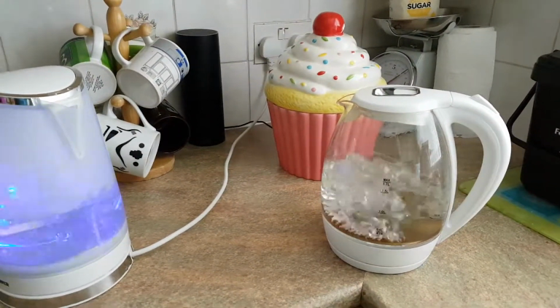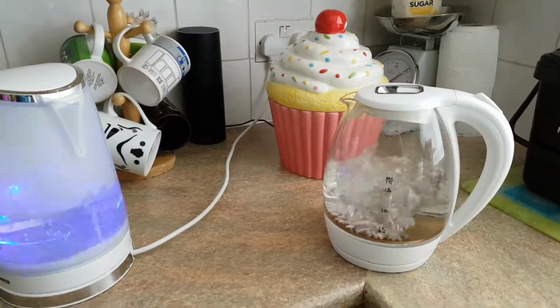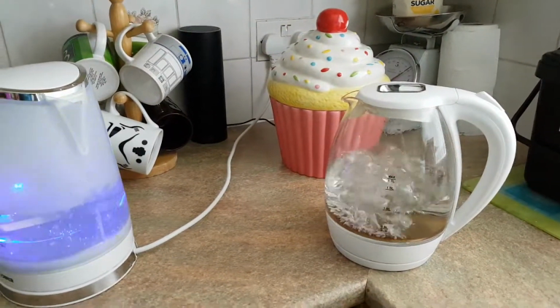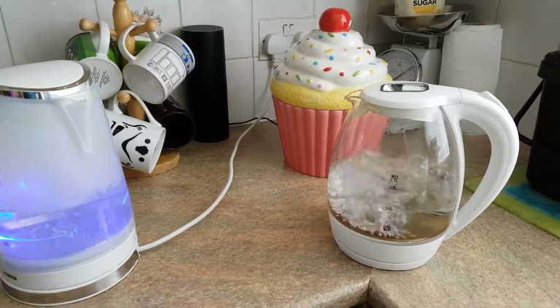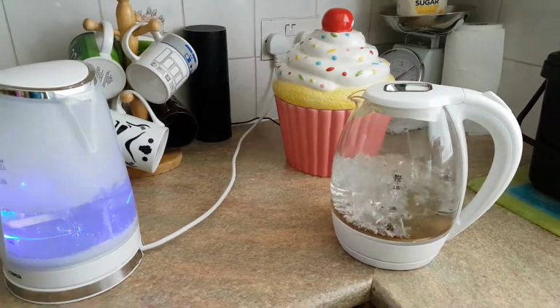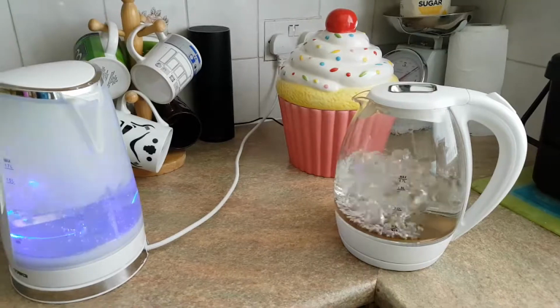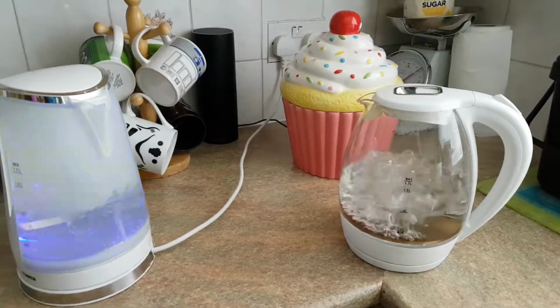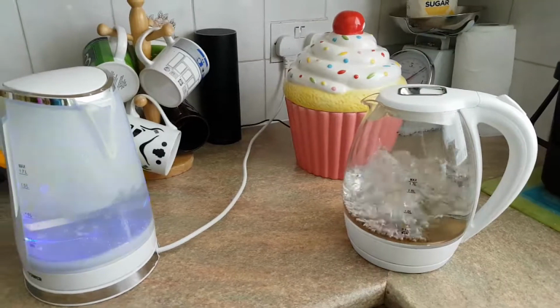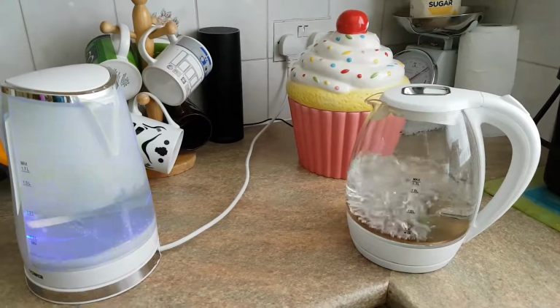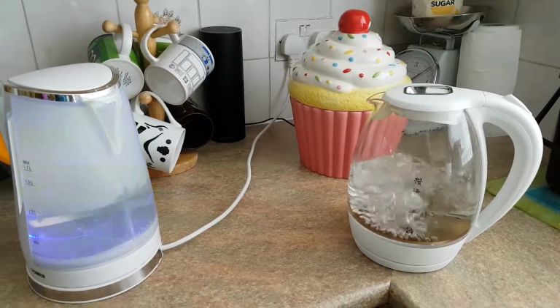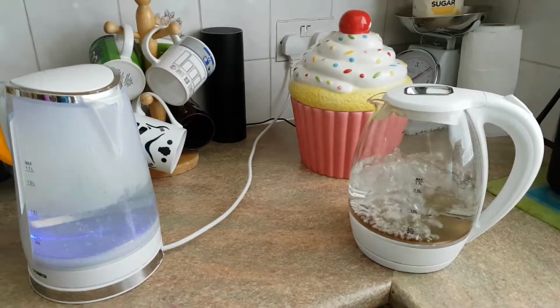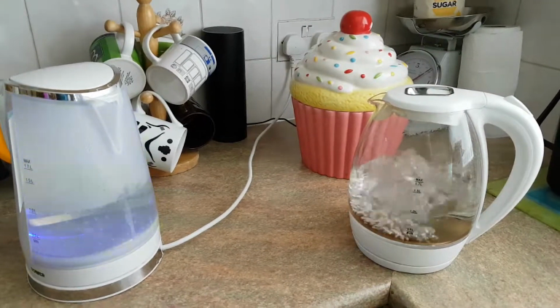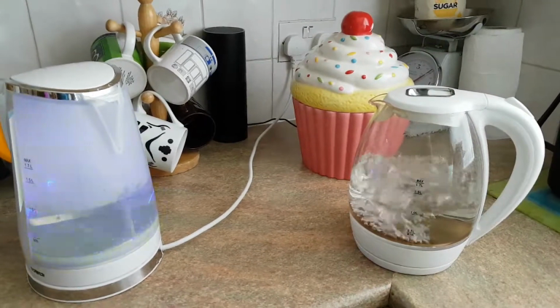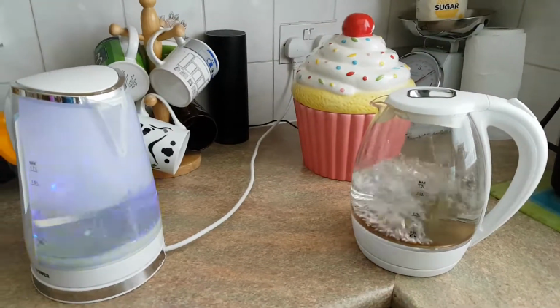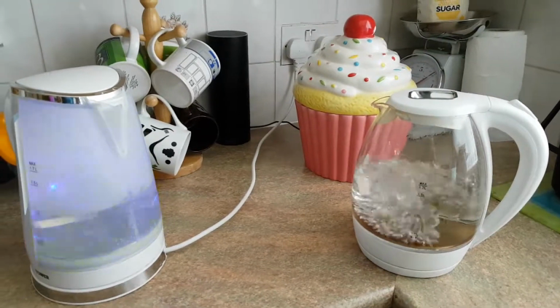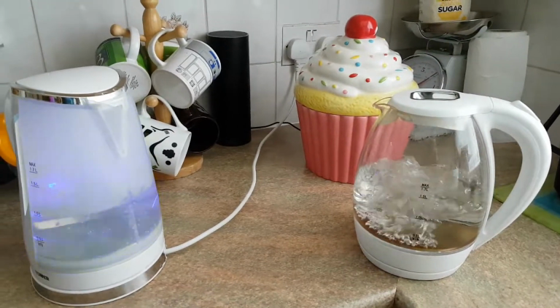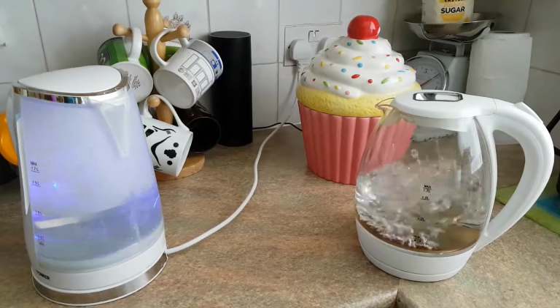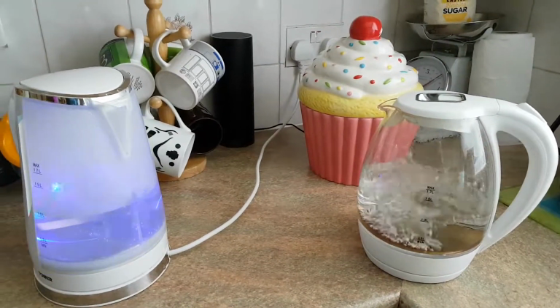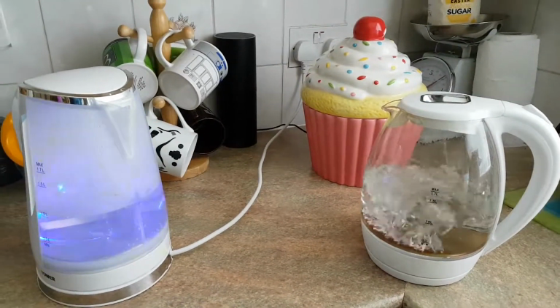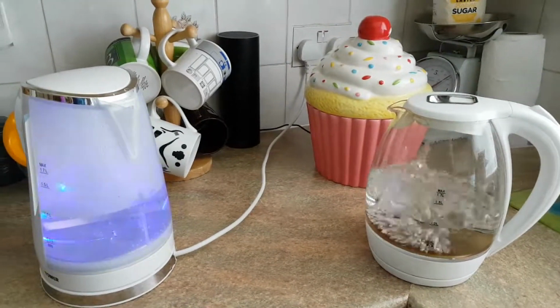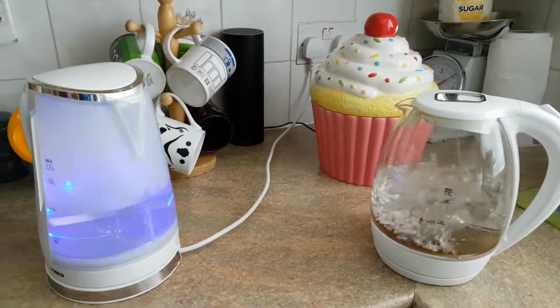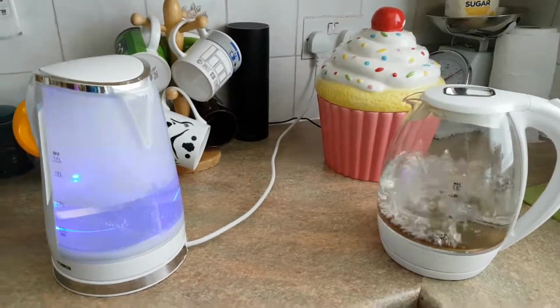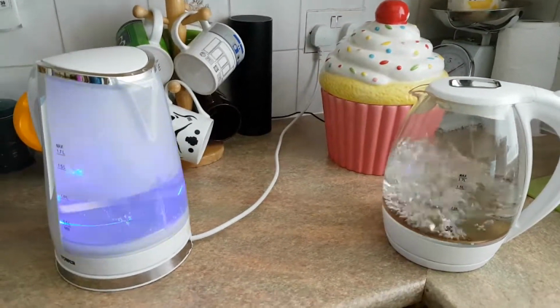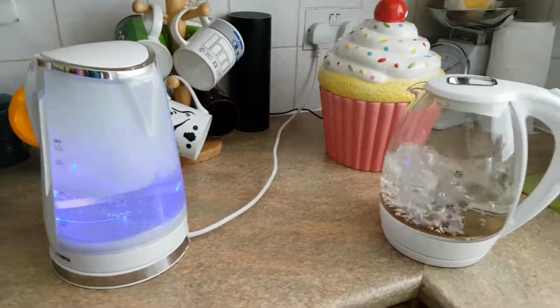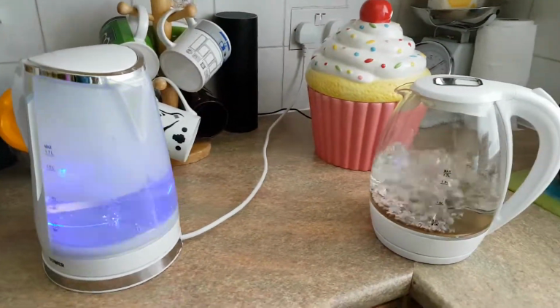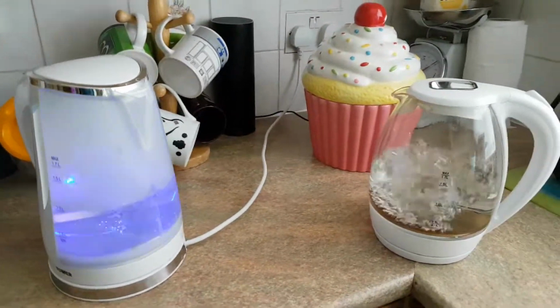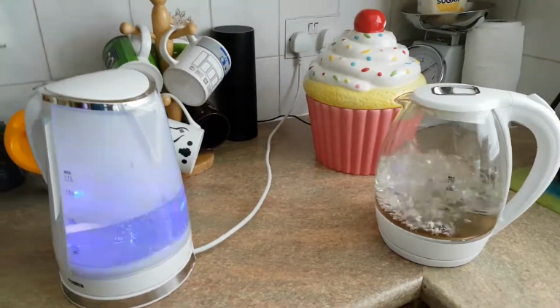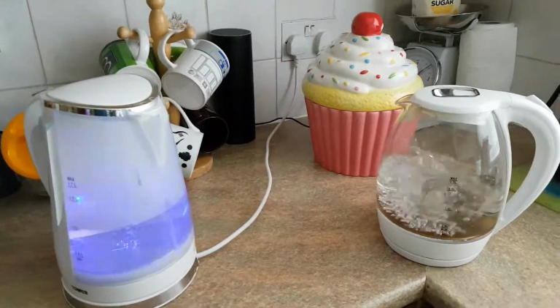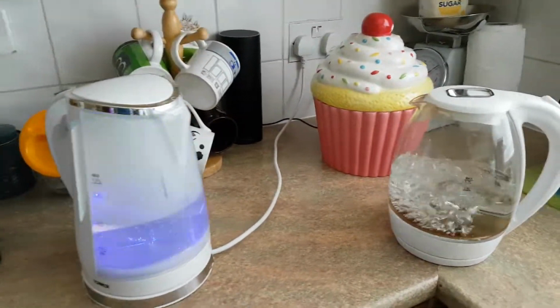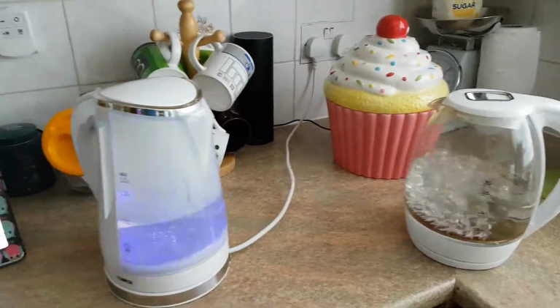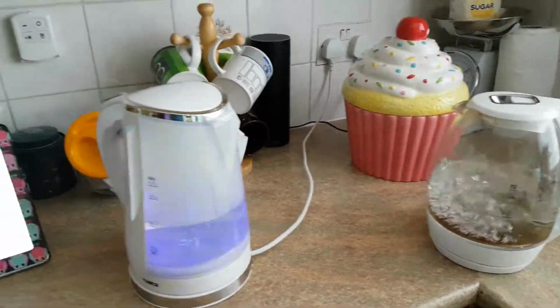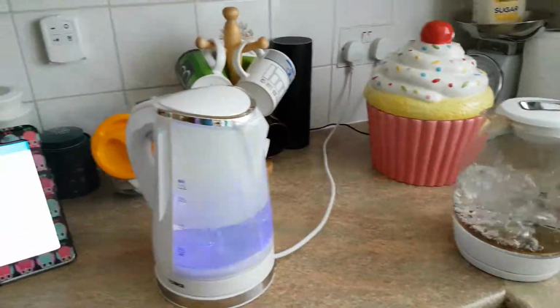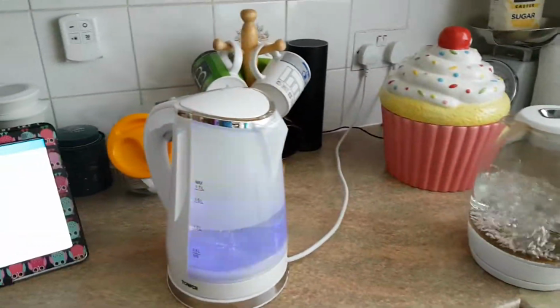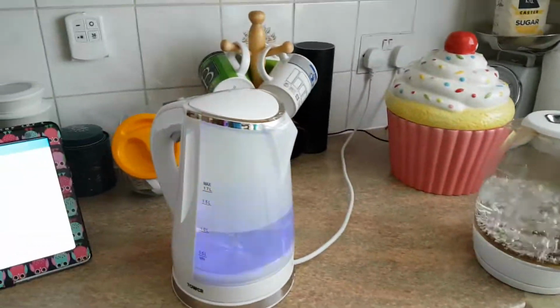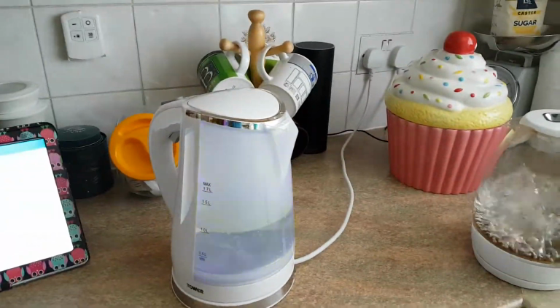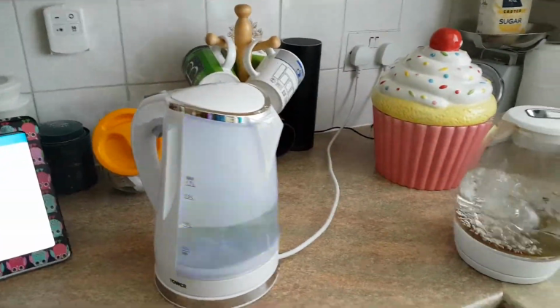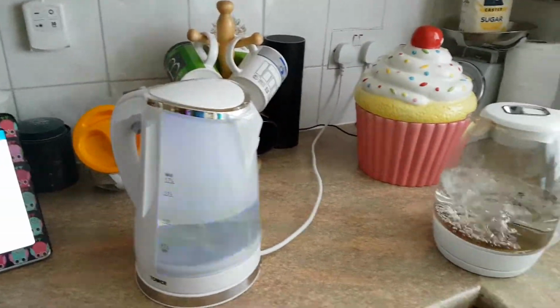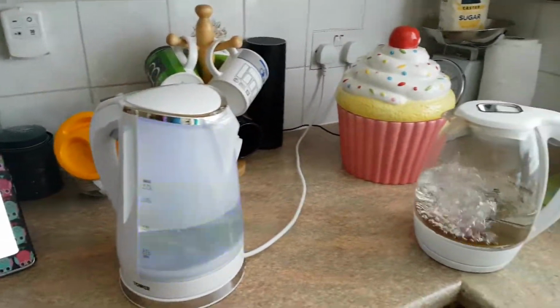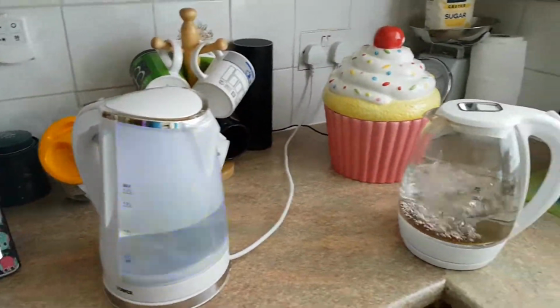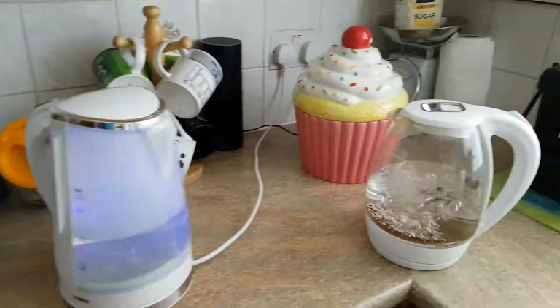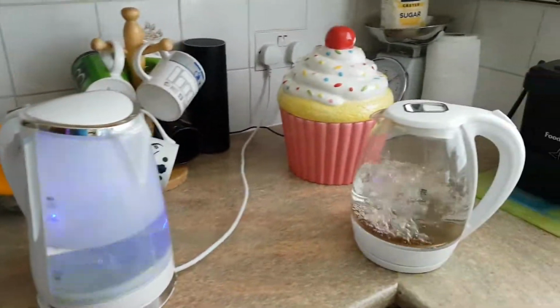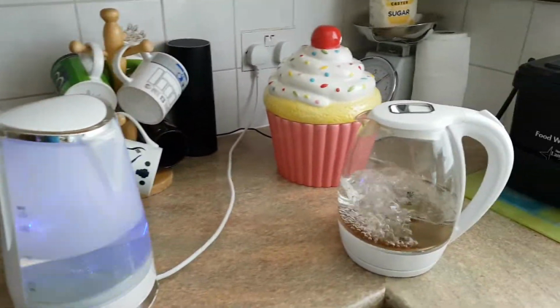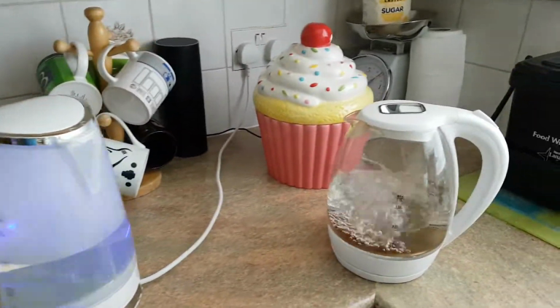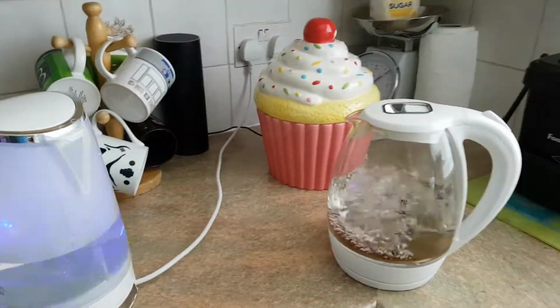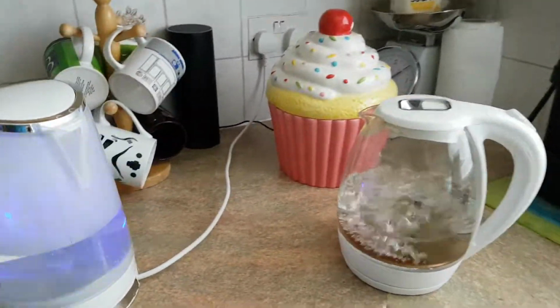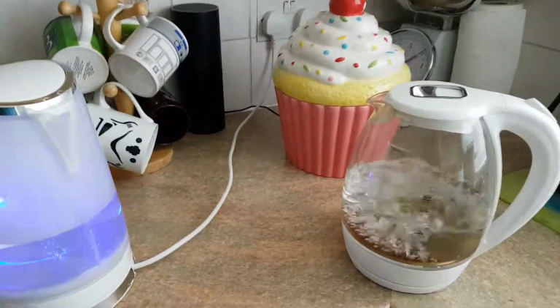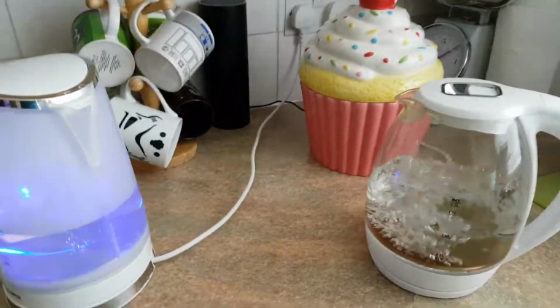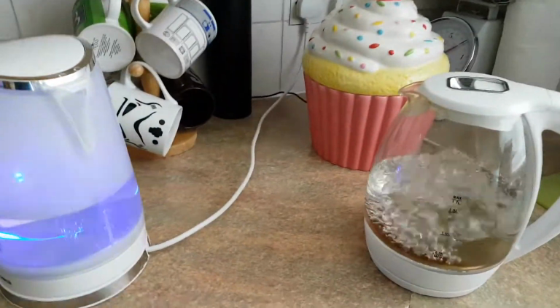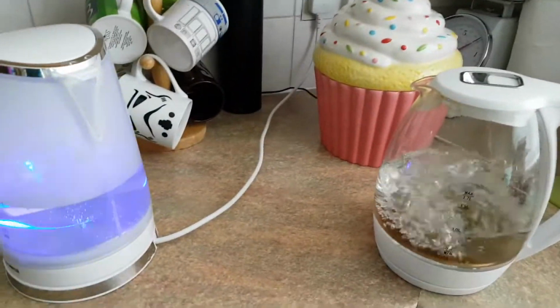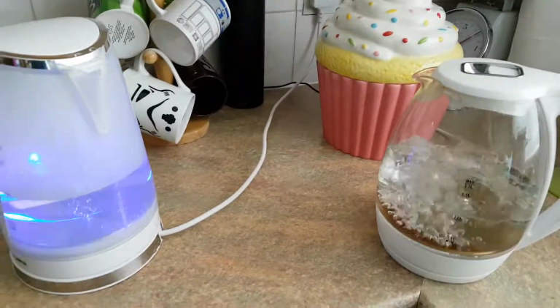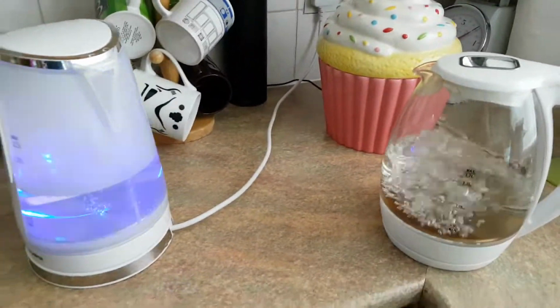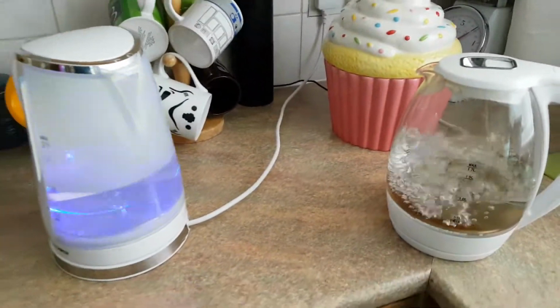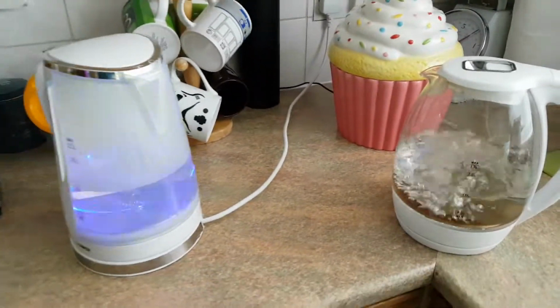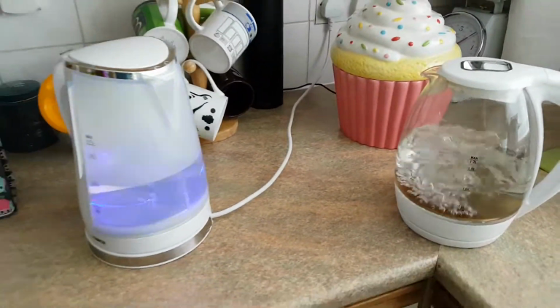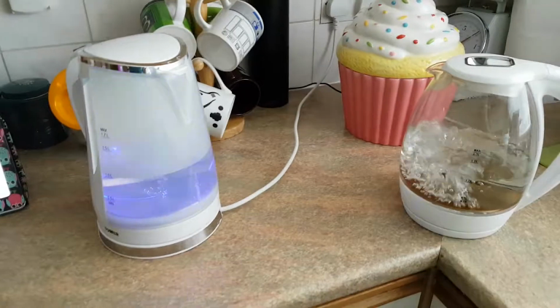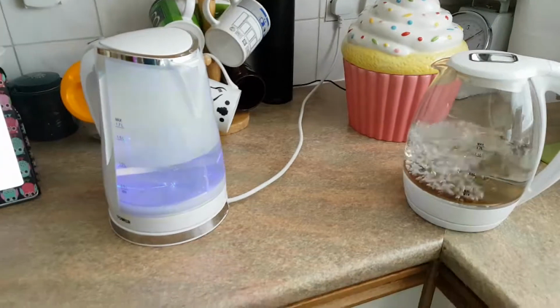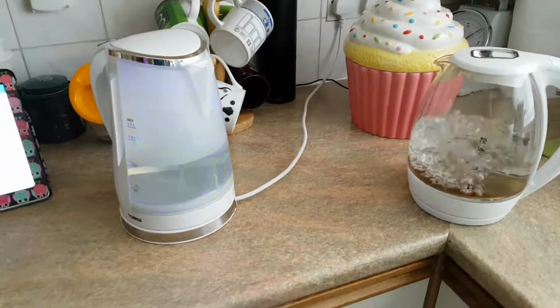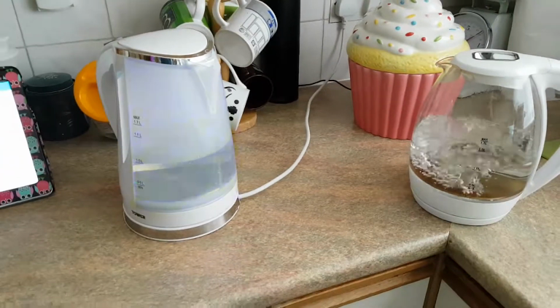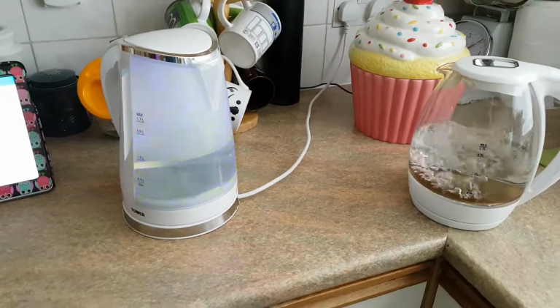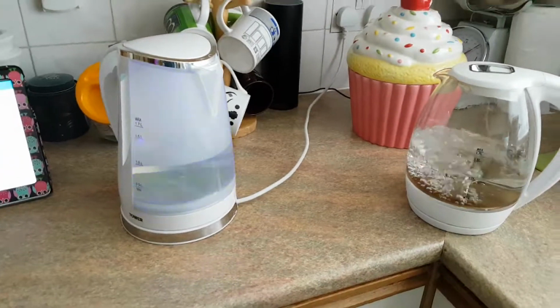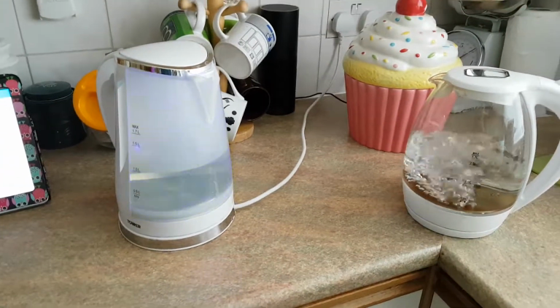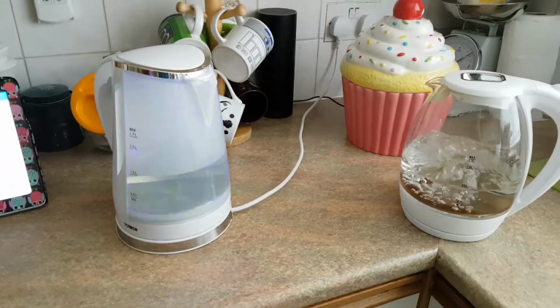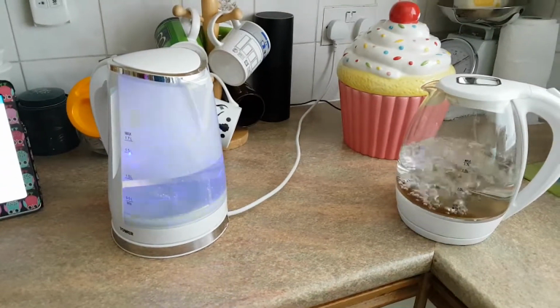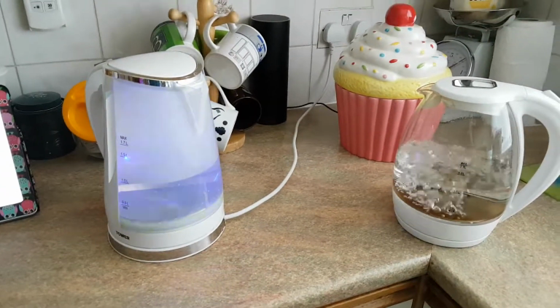I'll just as well replace my old kettle — 3 minutes to boil 1 litre of water. That's exciting.